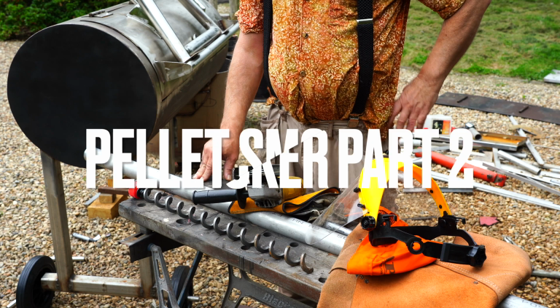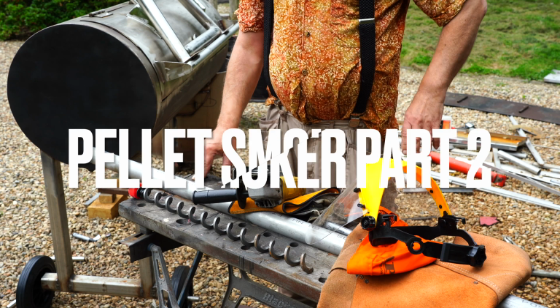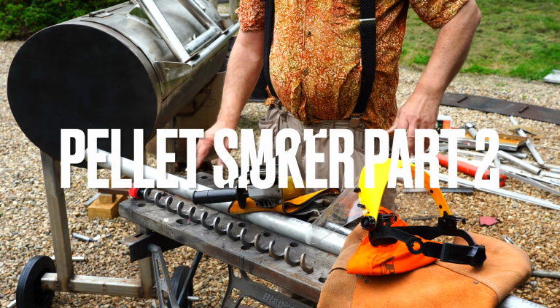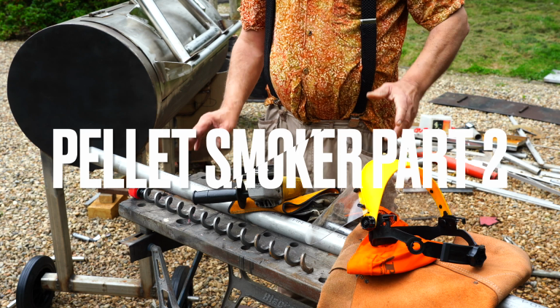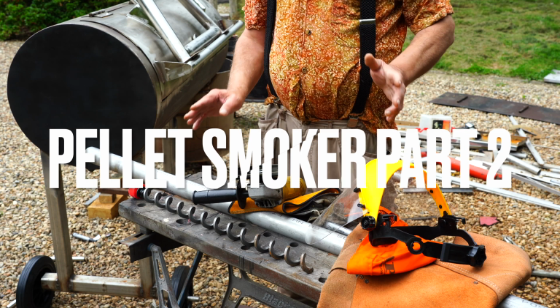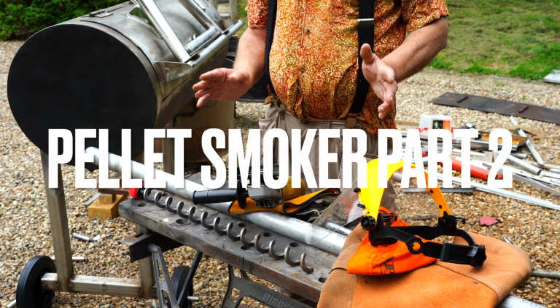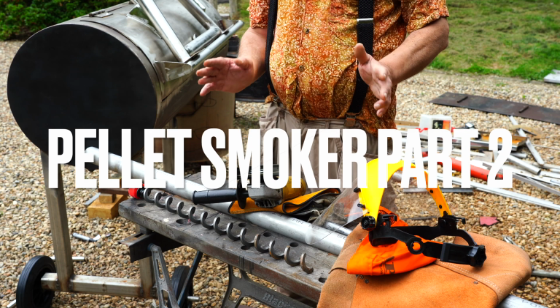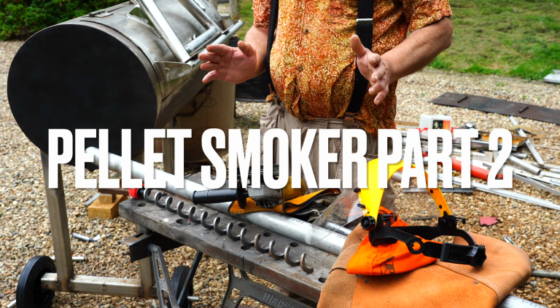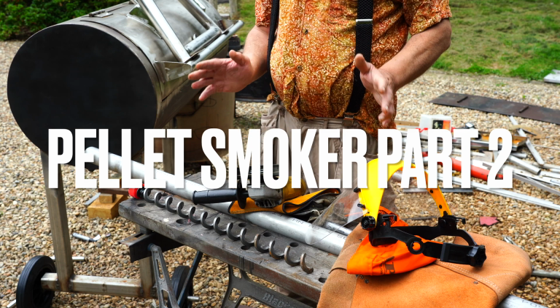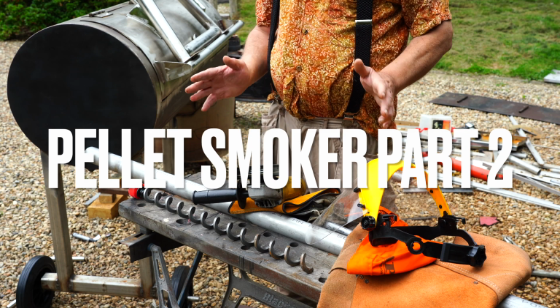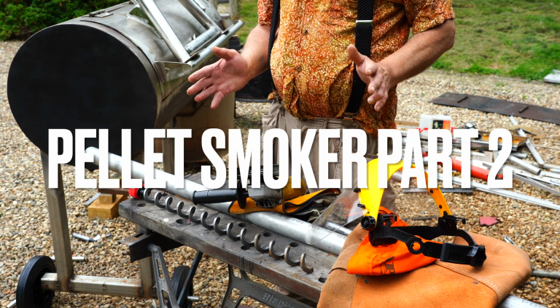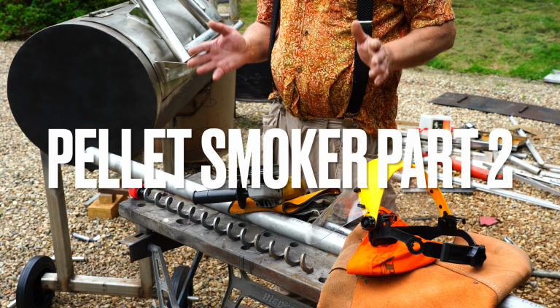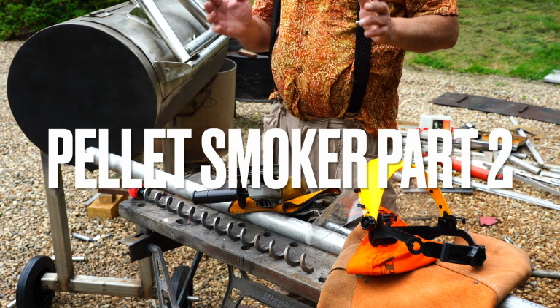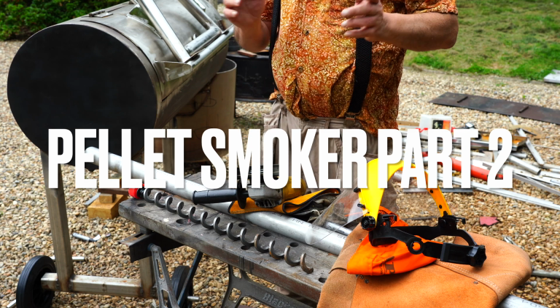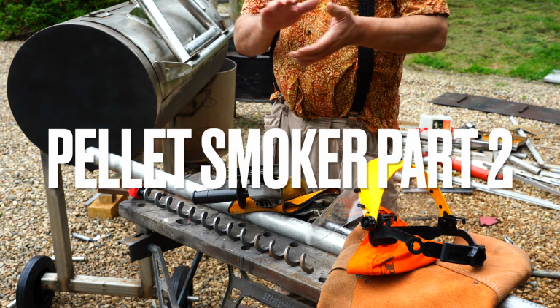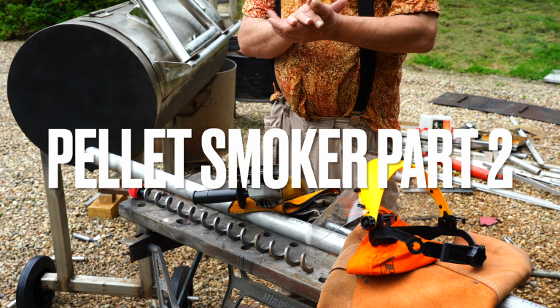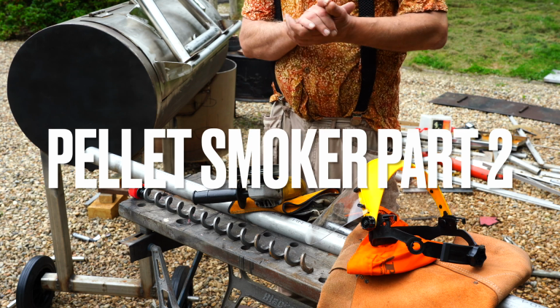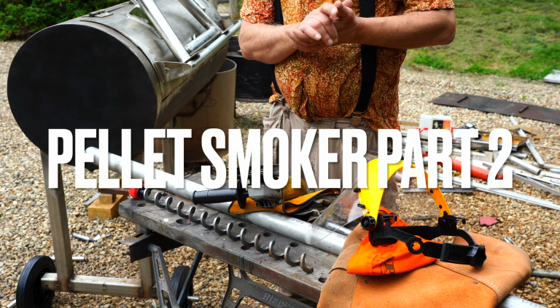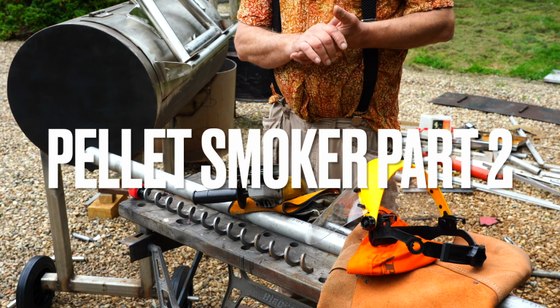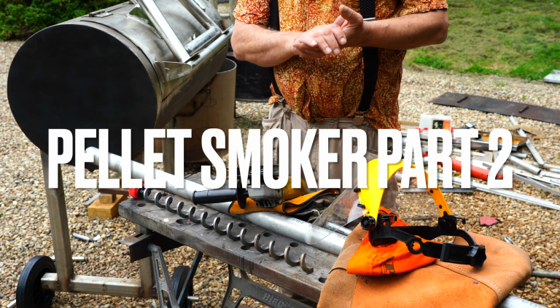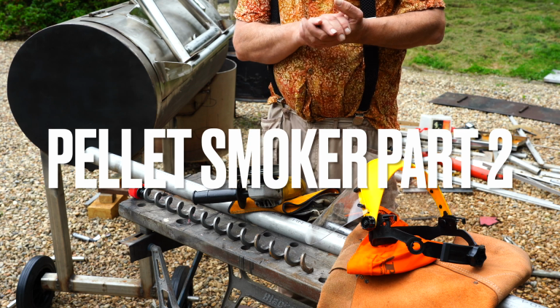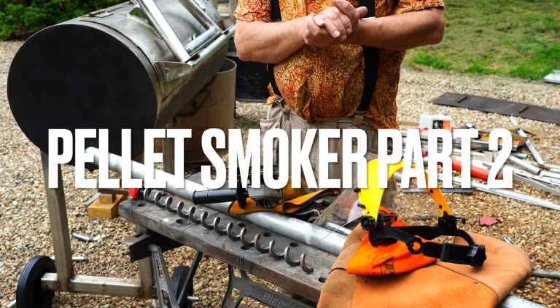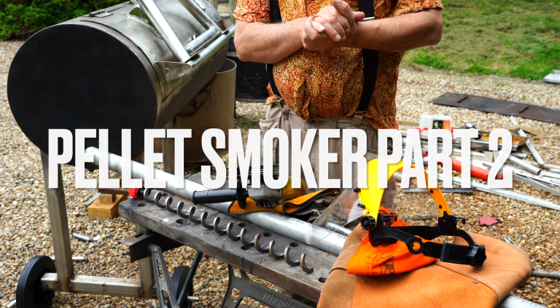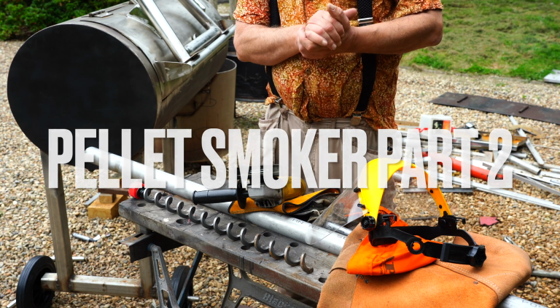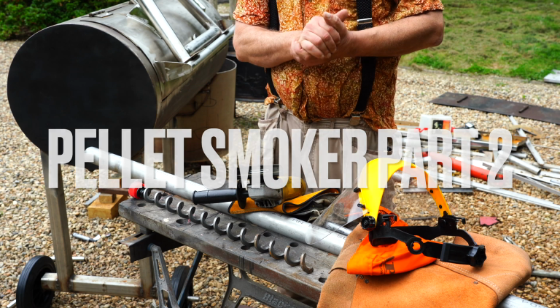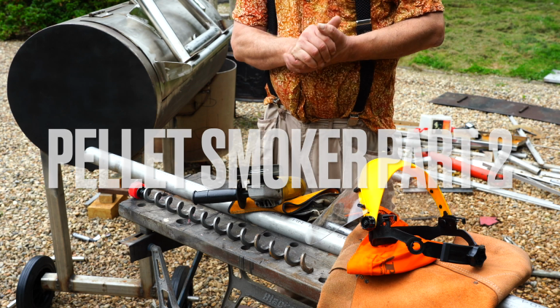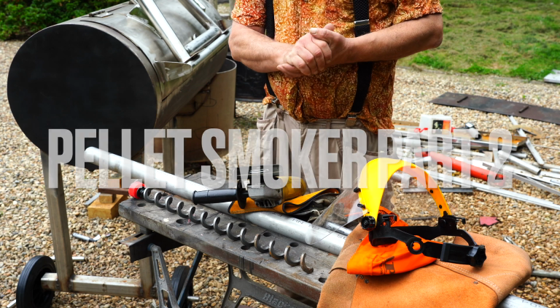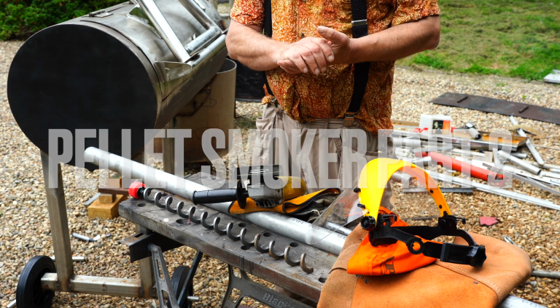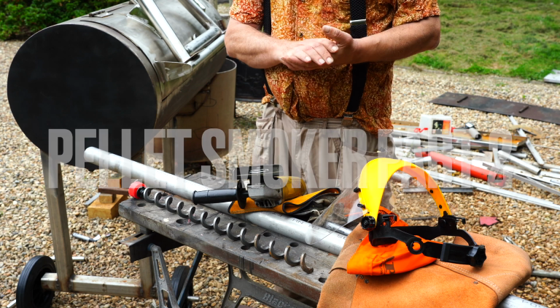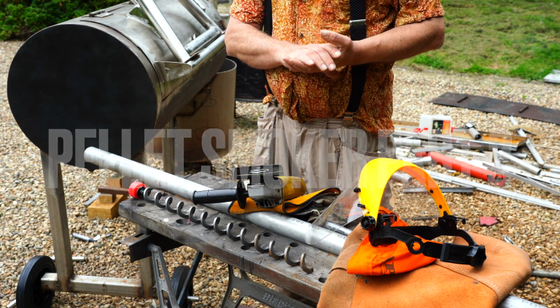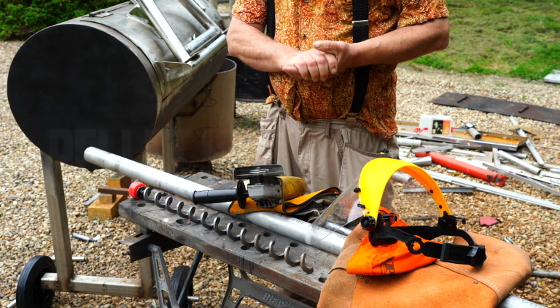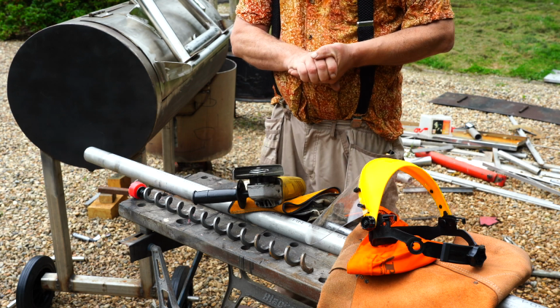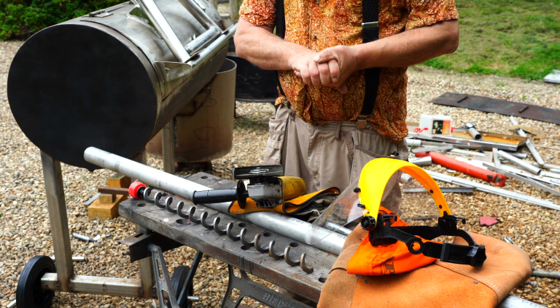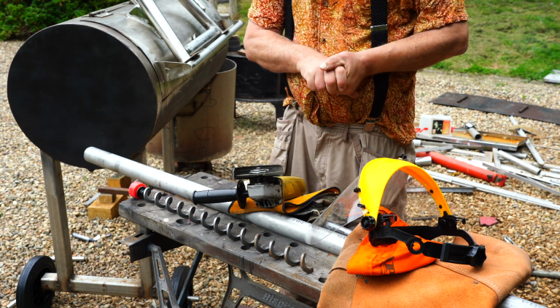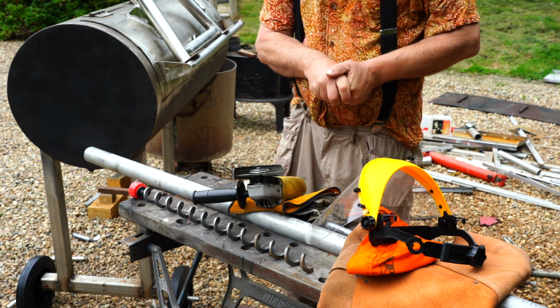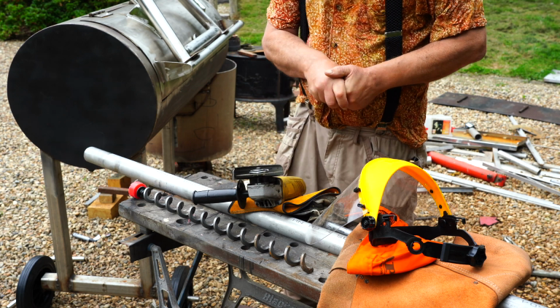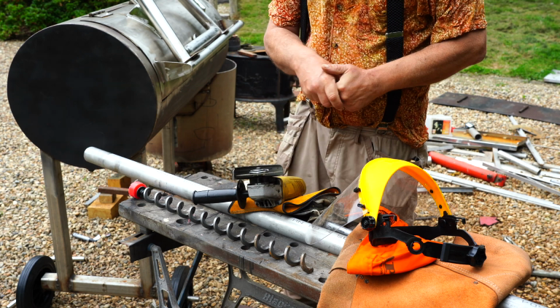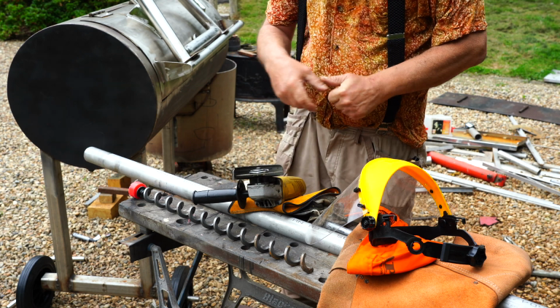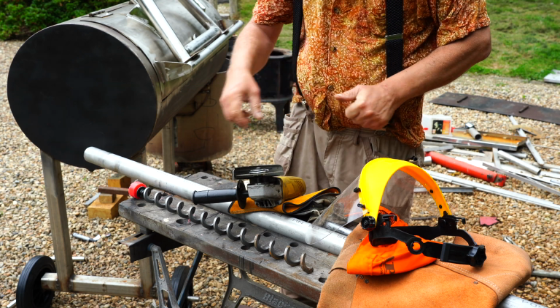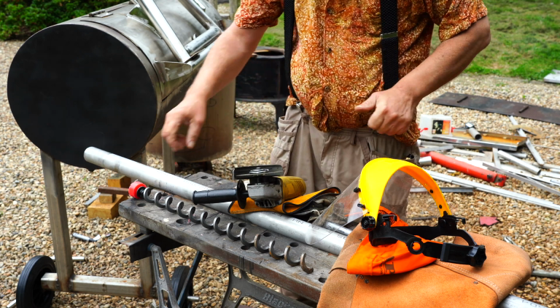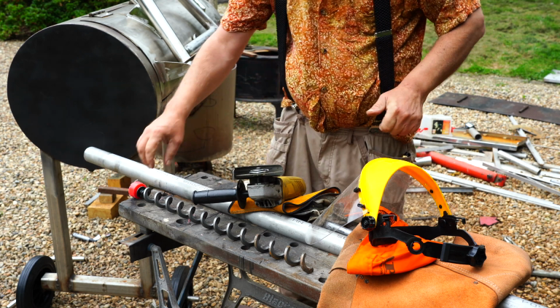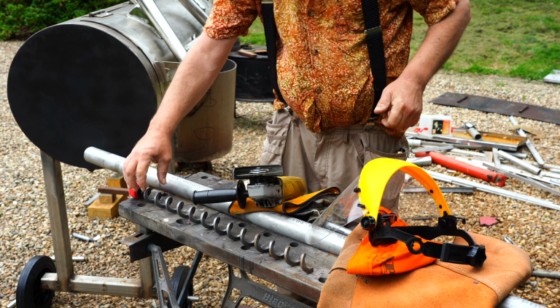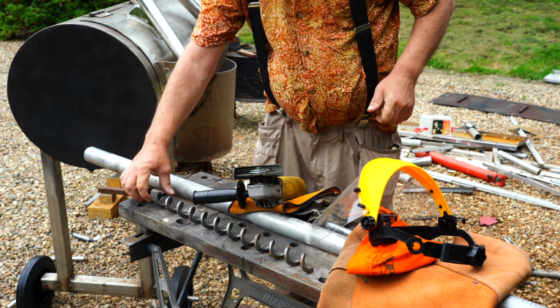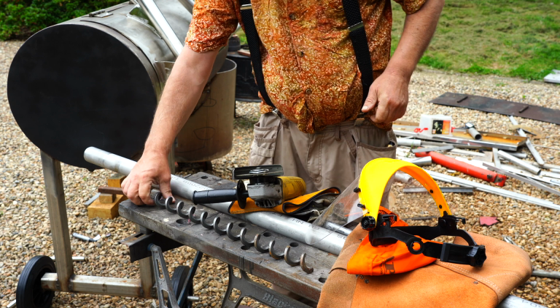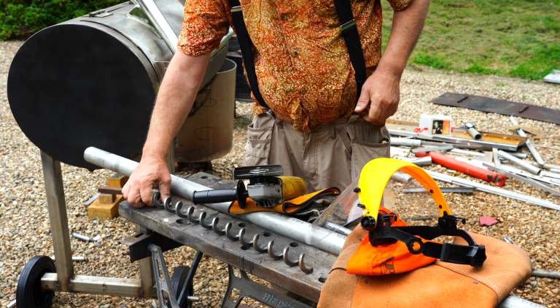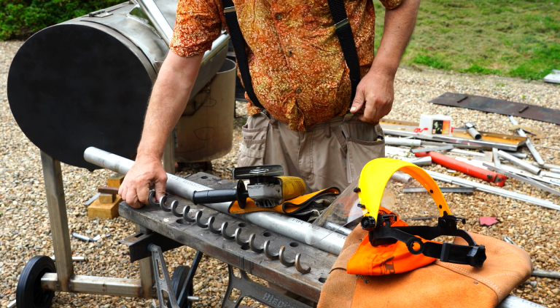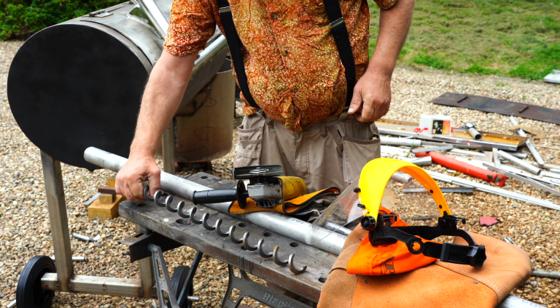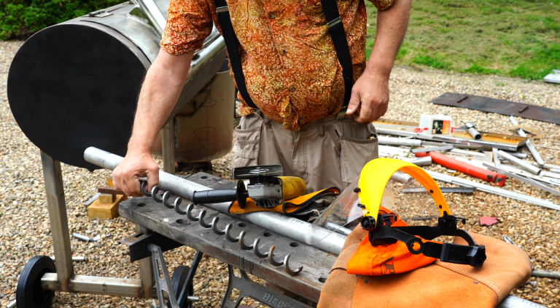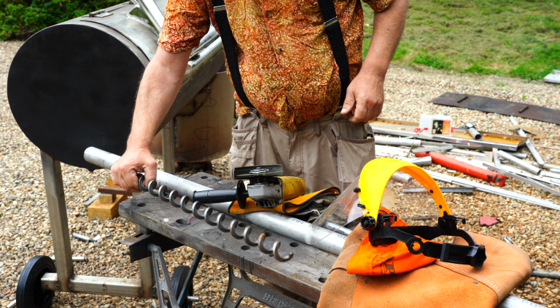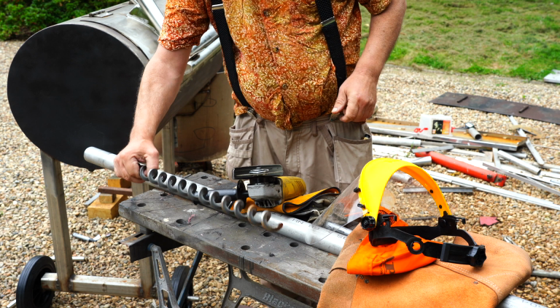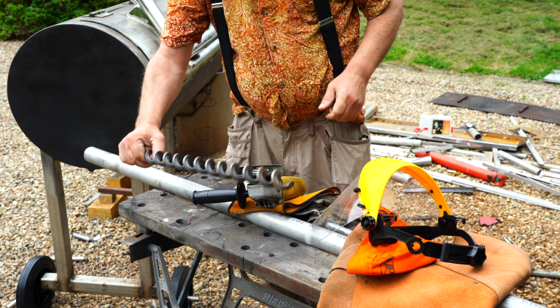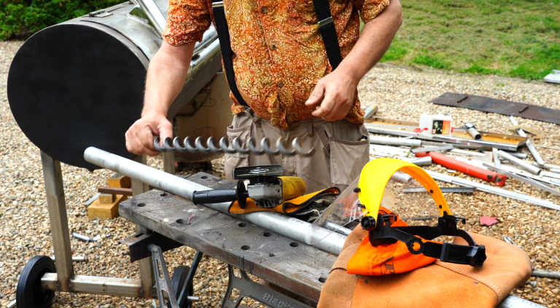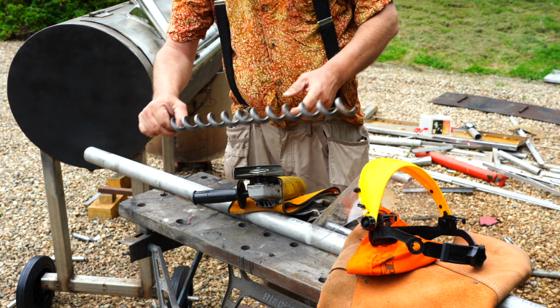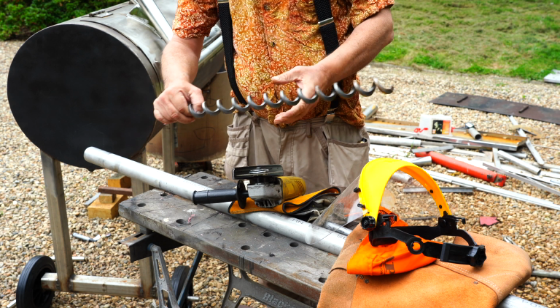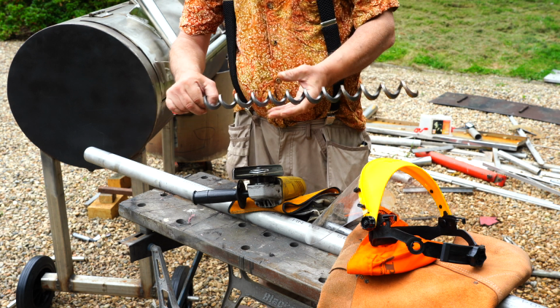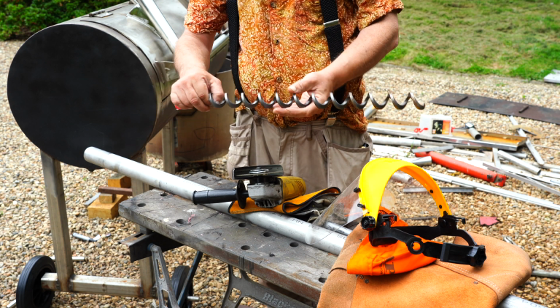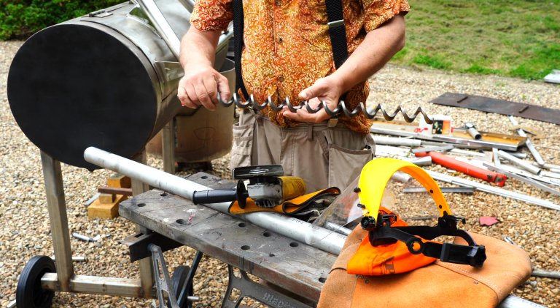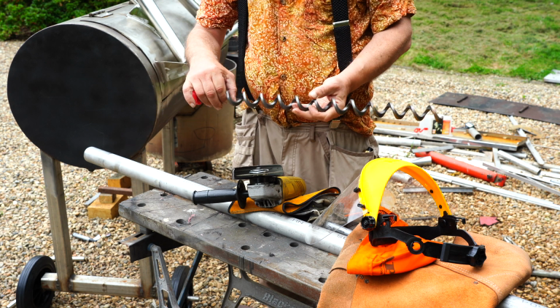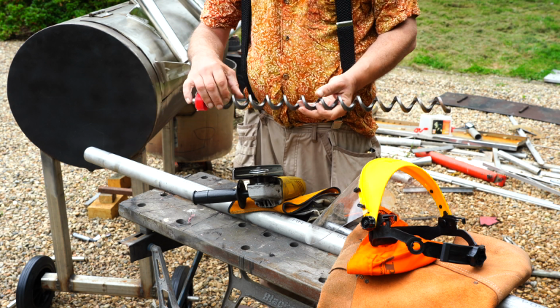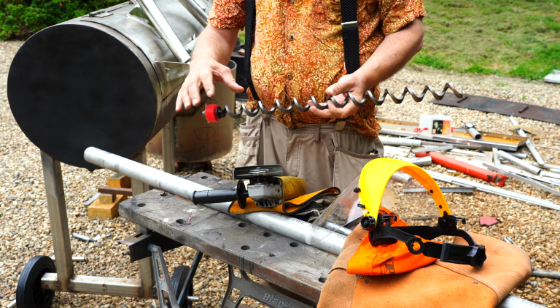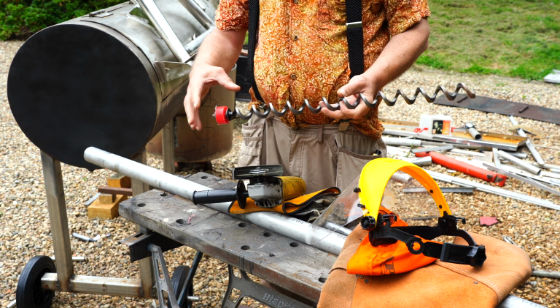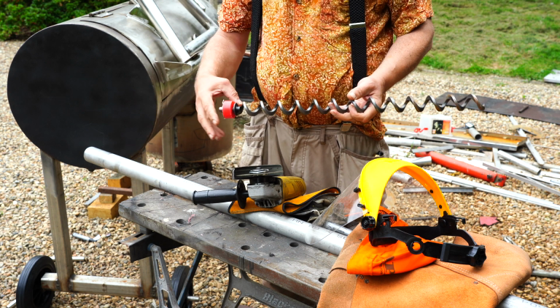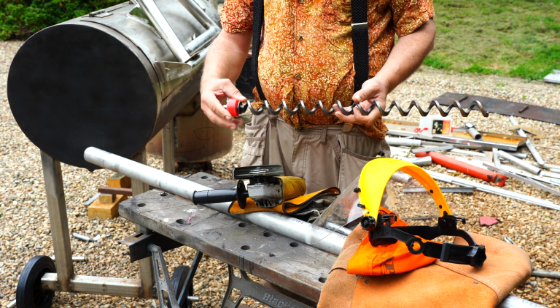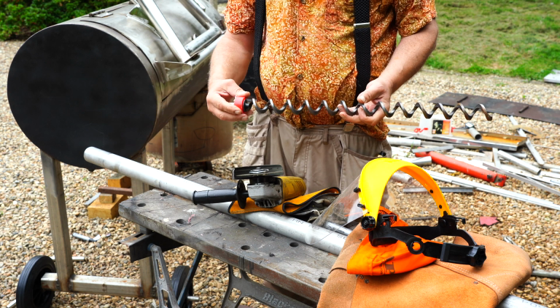Hi. We're going to start part two. Now, I've got my auger here.